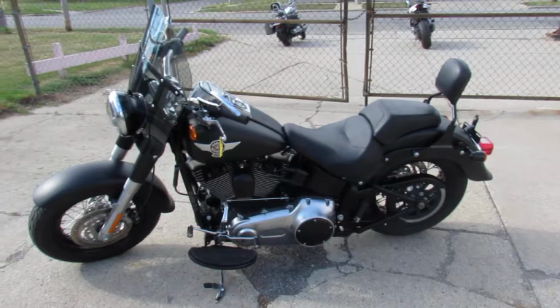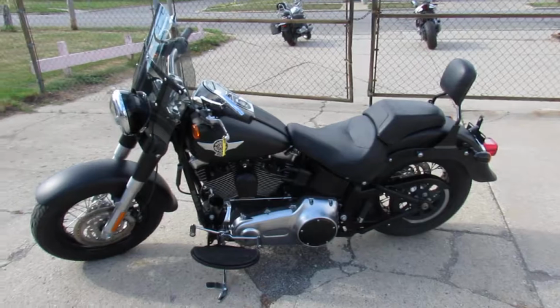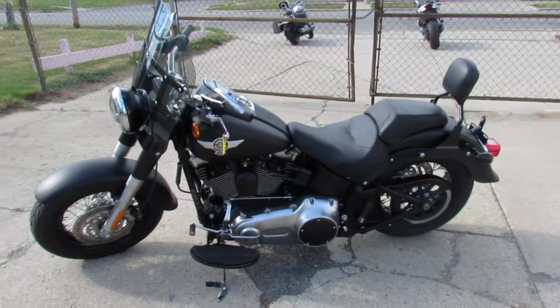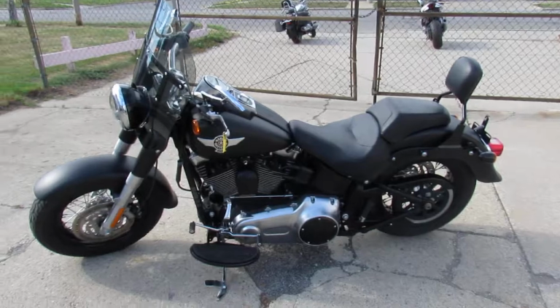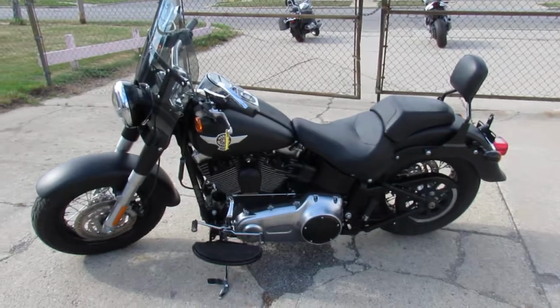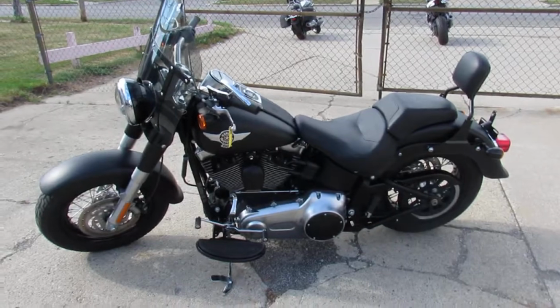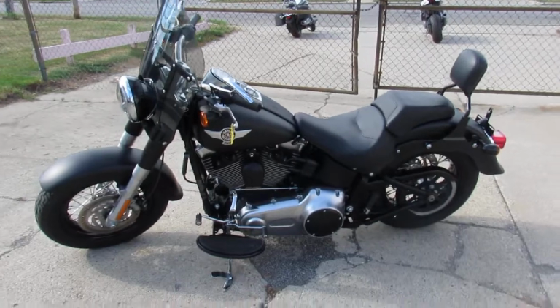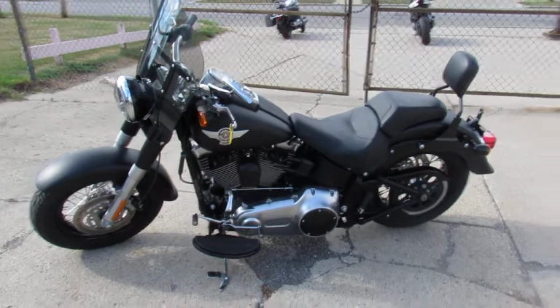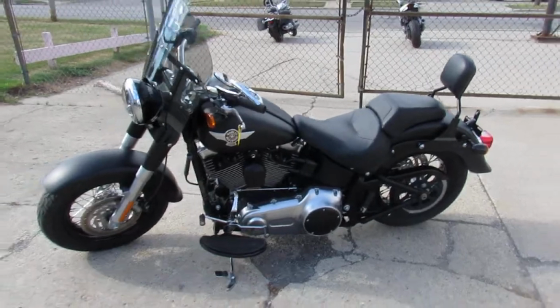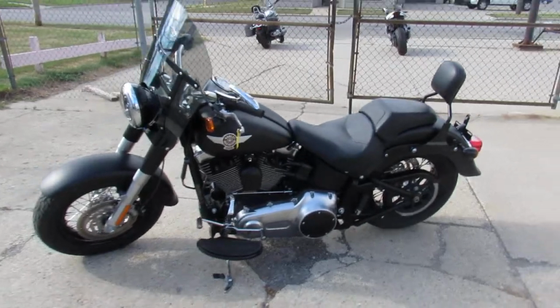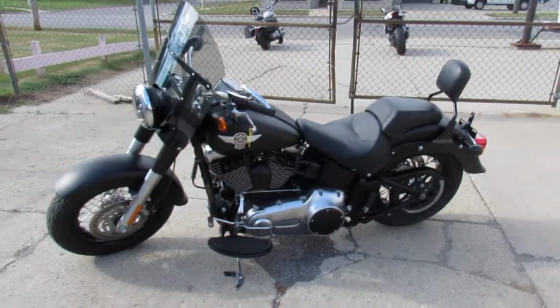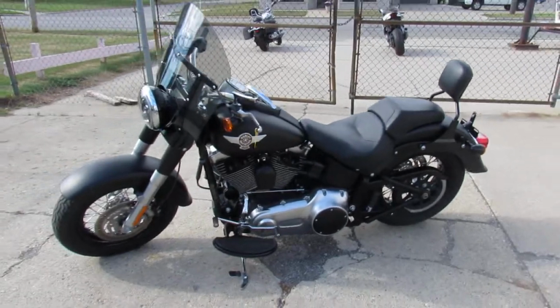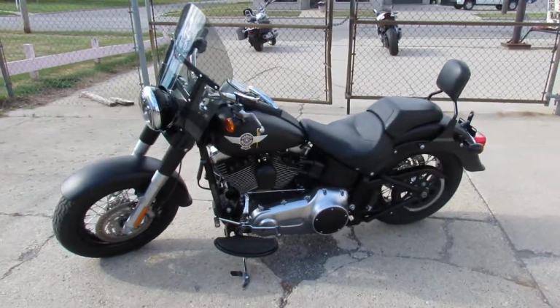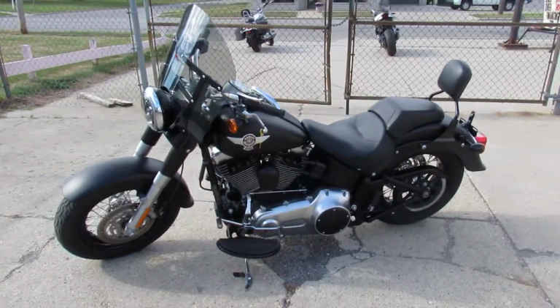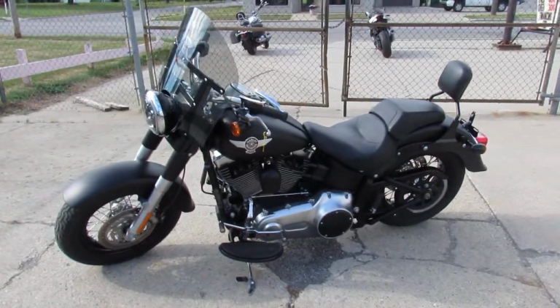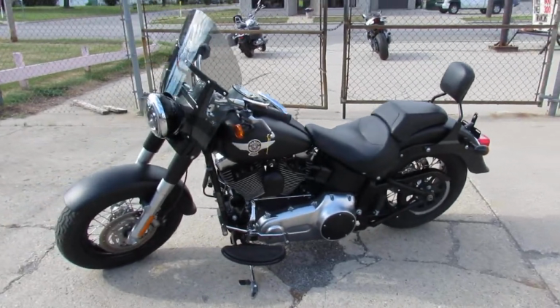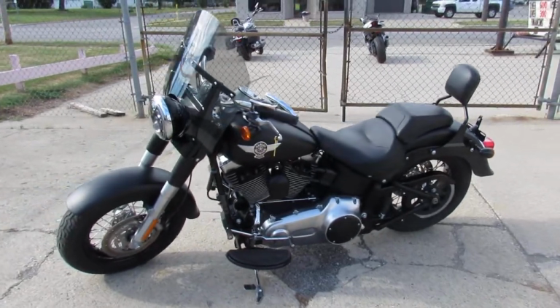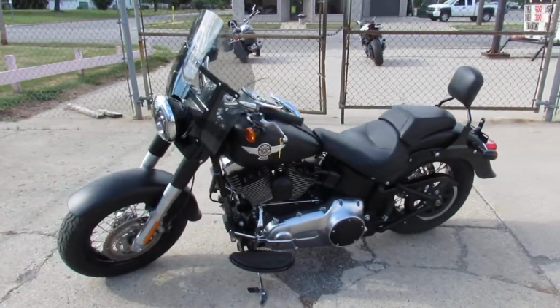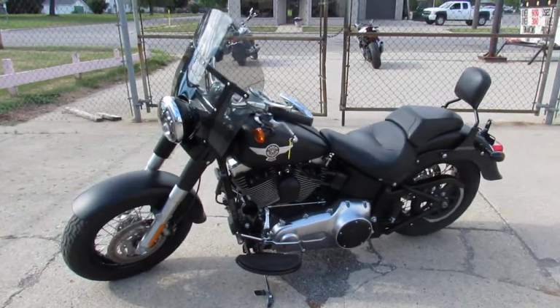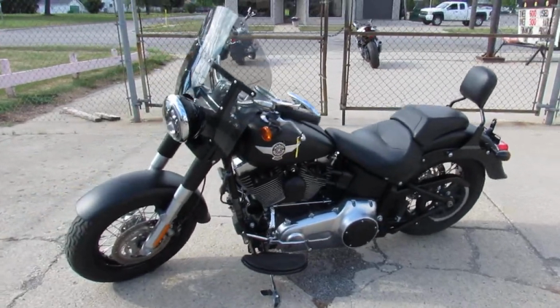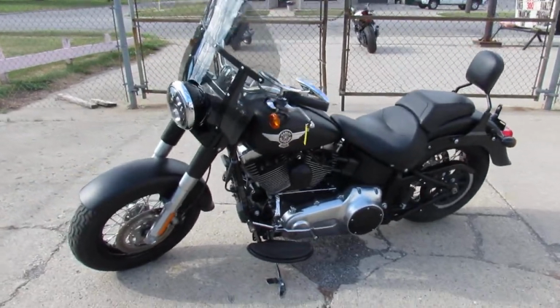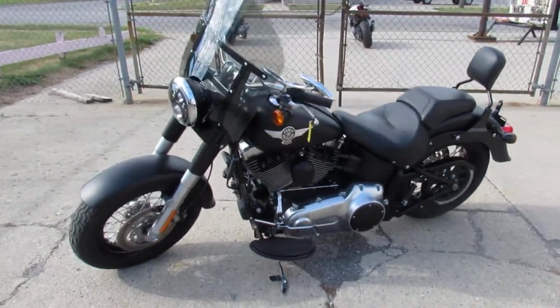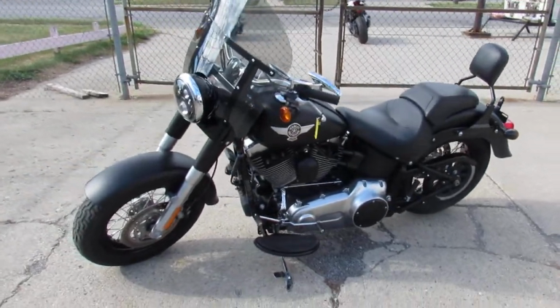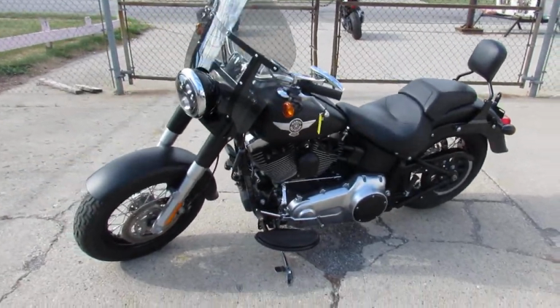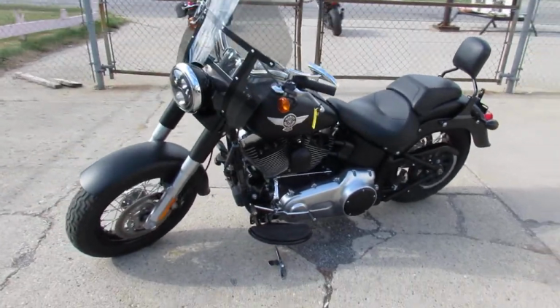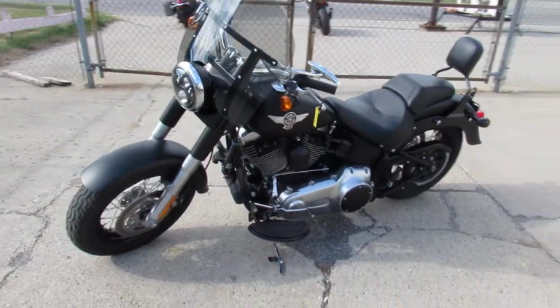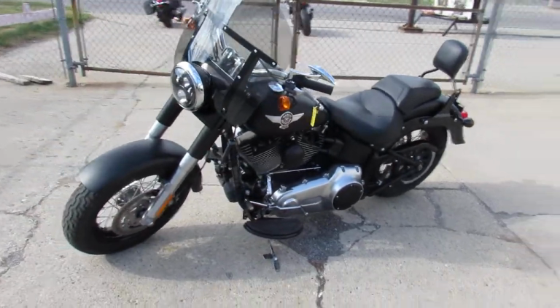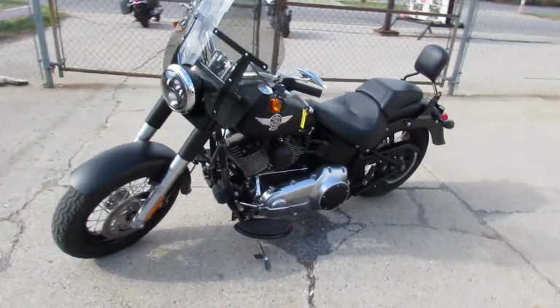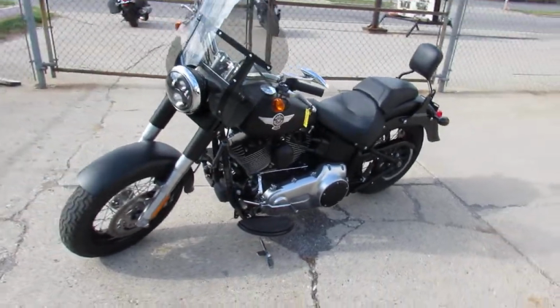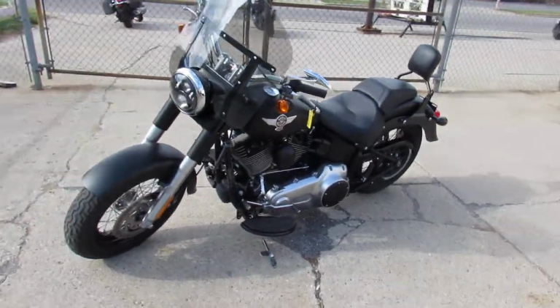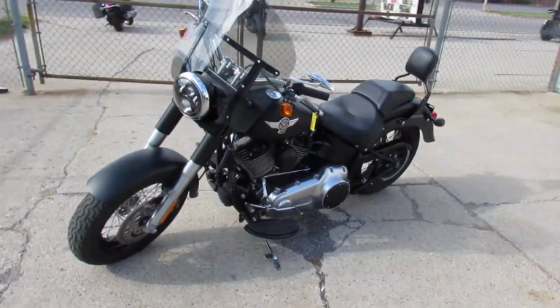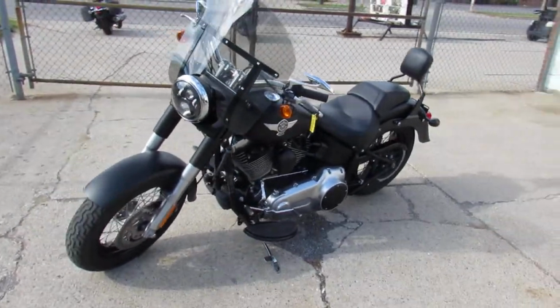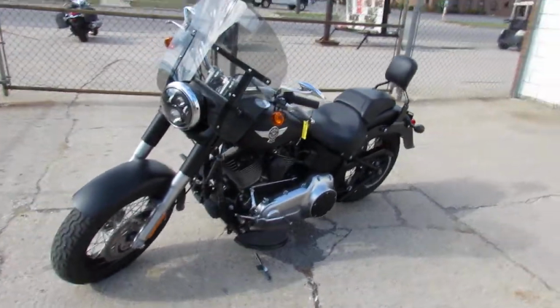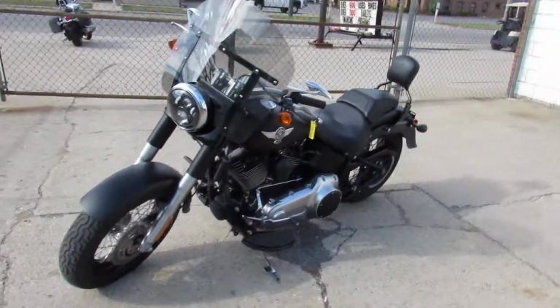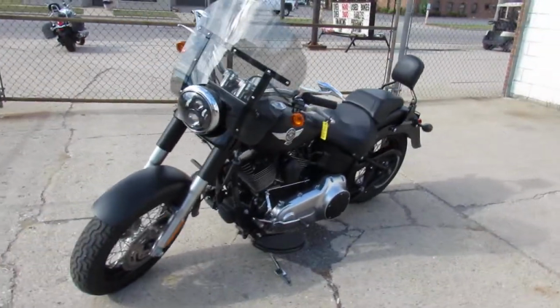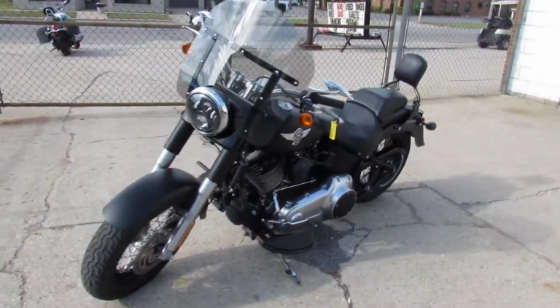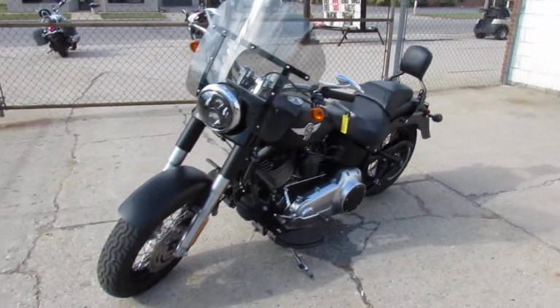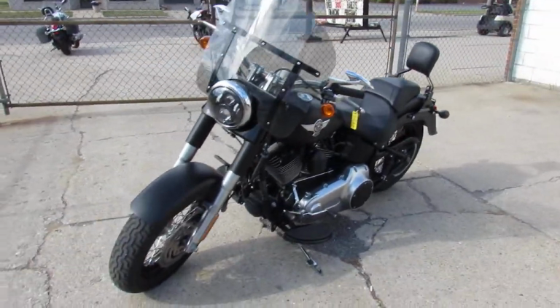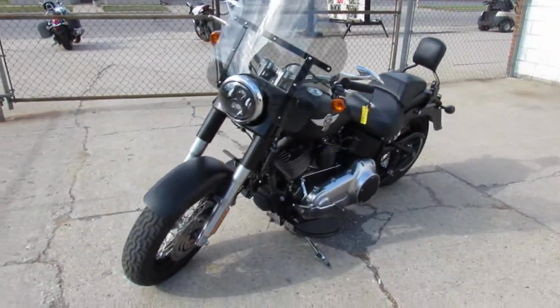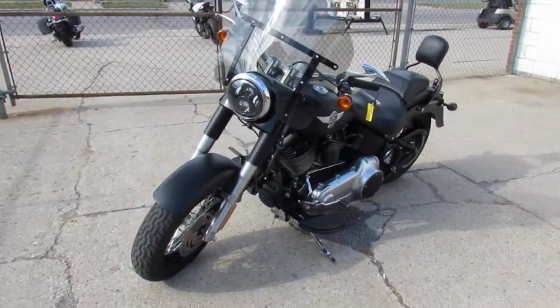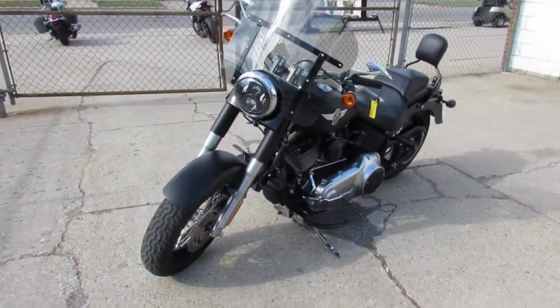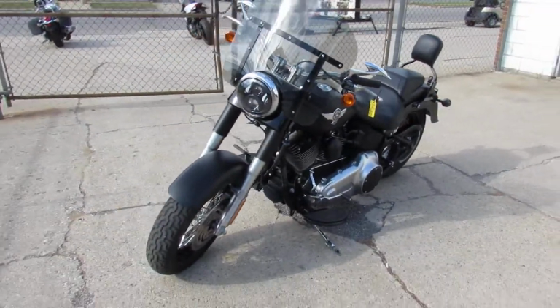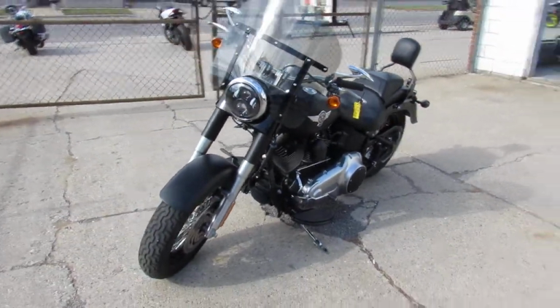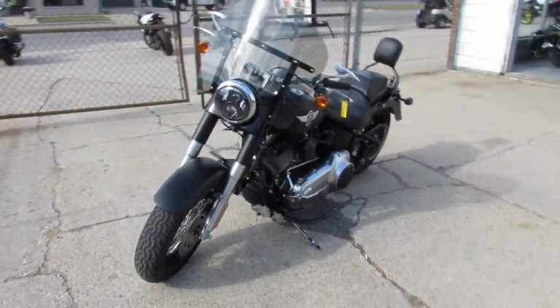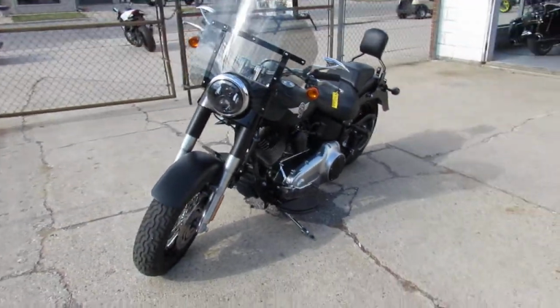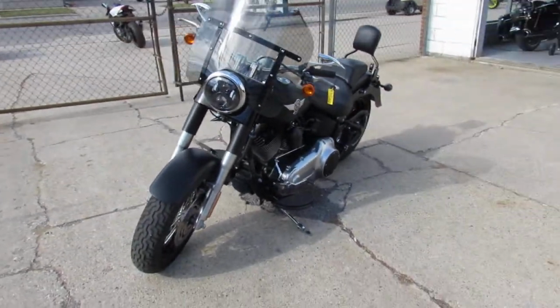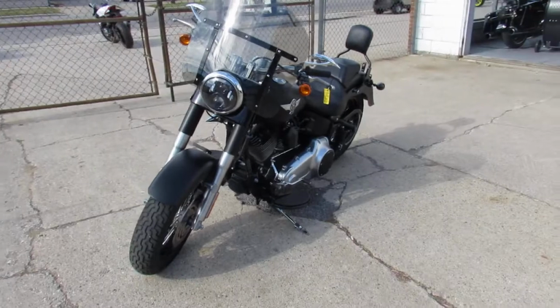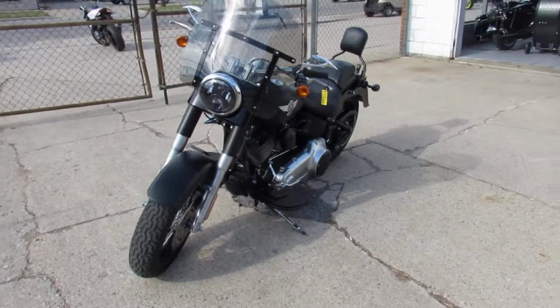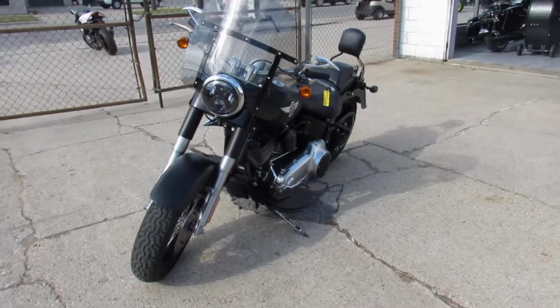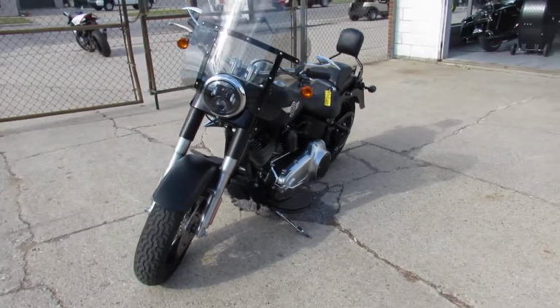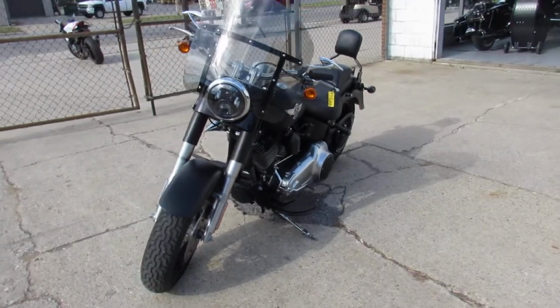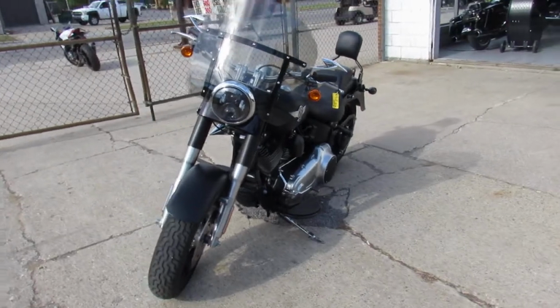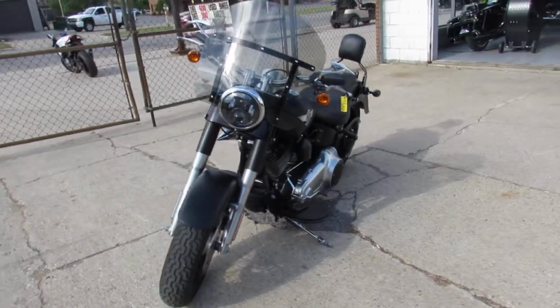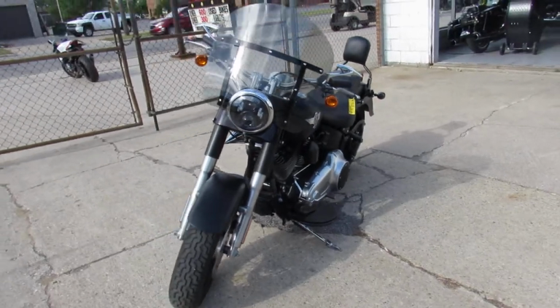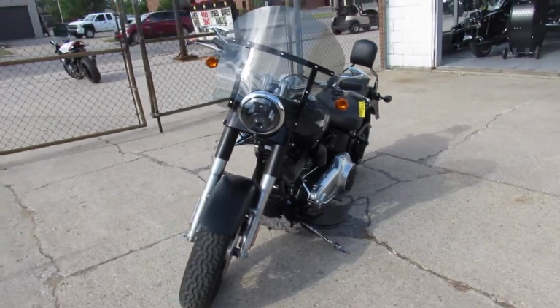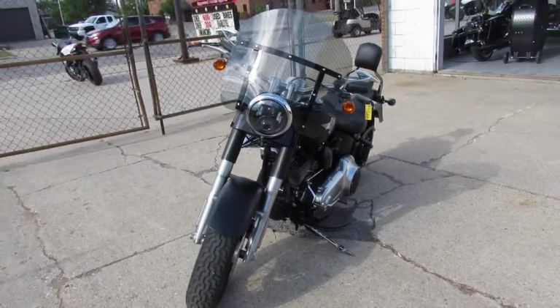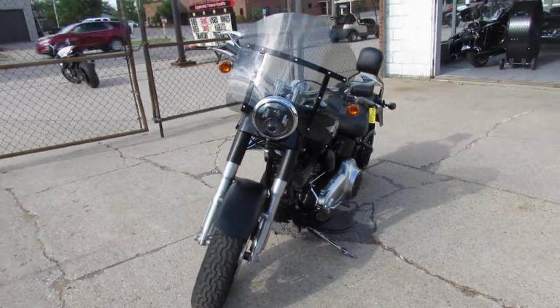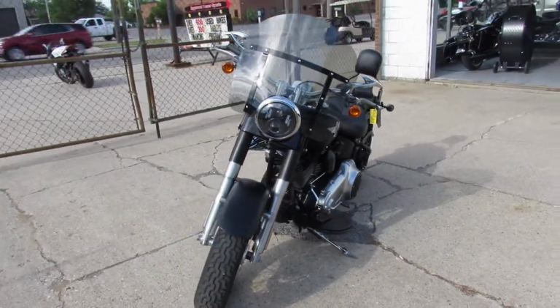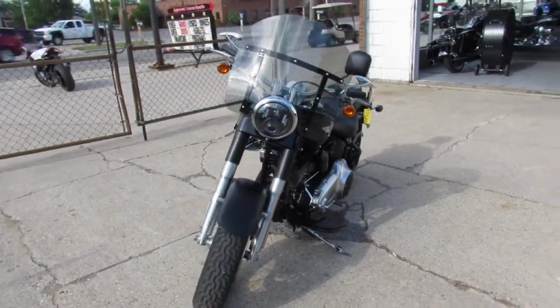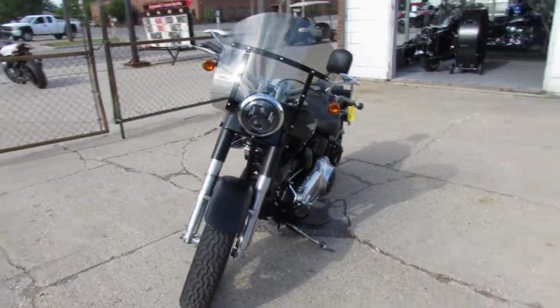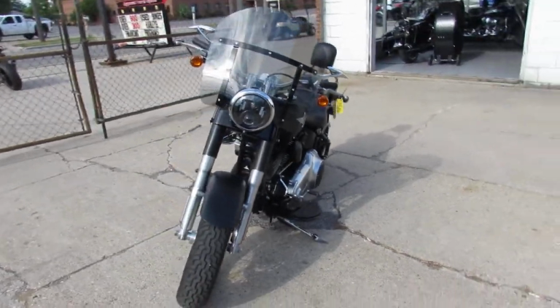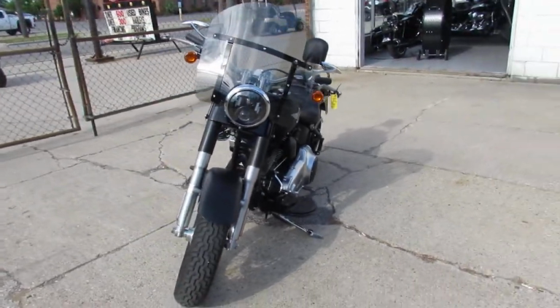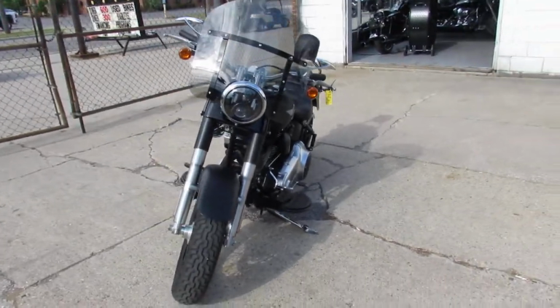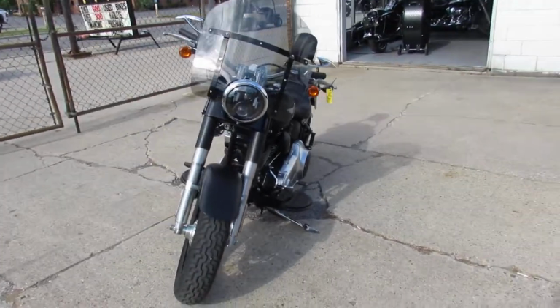It's used Harley-Davidson headquarters here at Approval Powersports. We got over 200 used Harleys and over 600 used bikes.